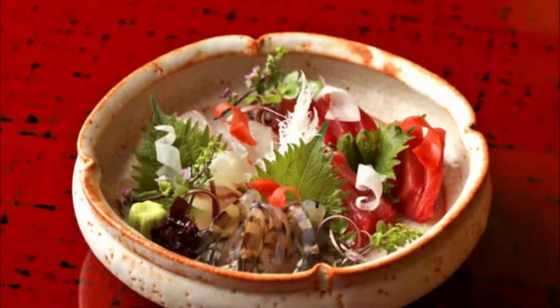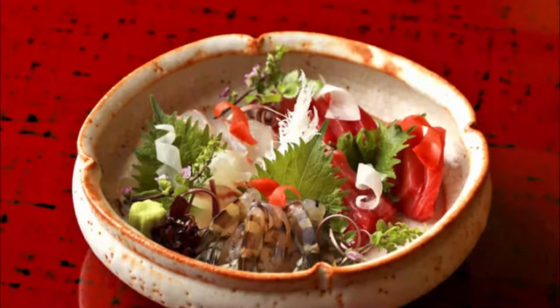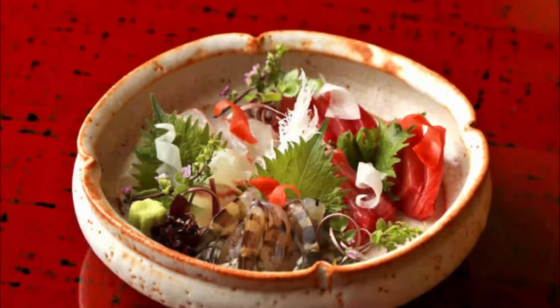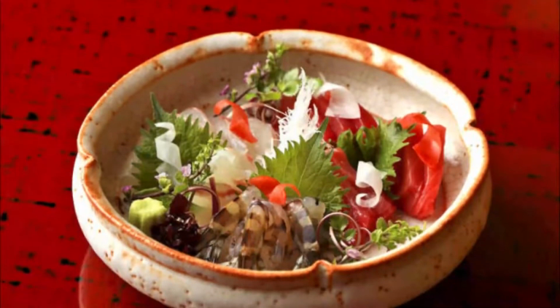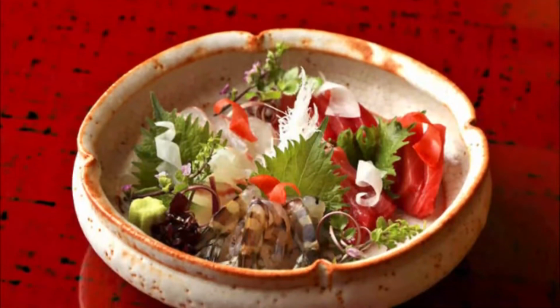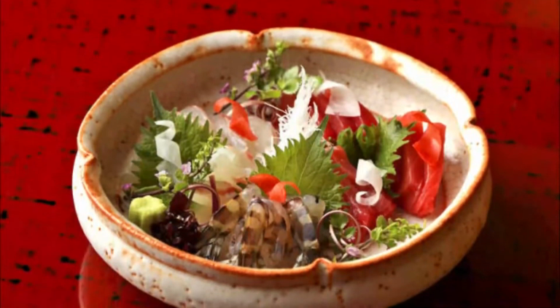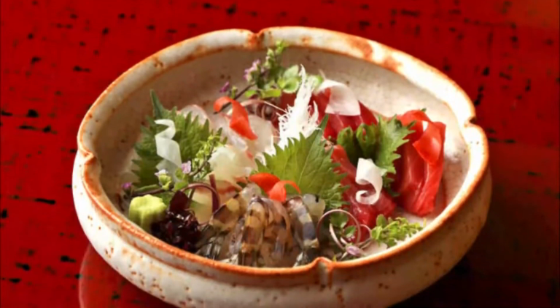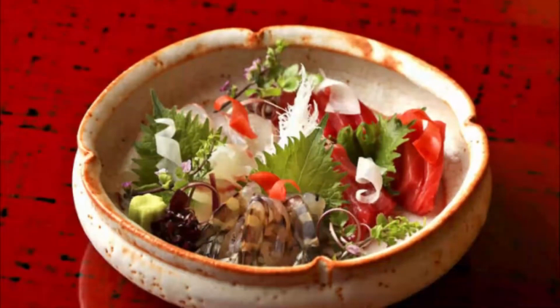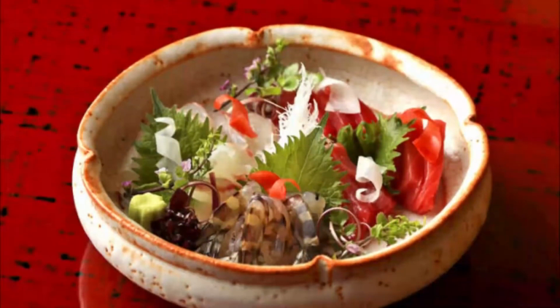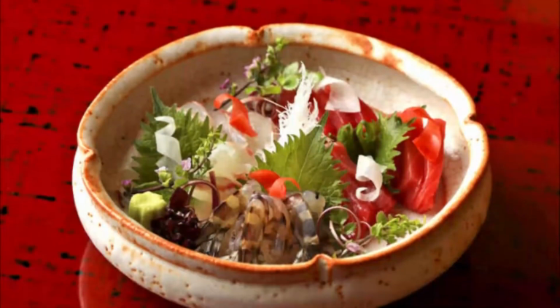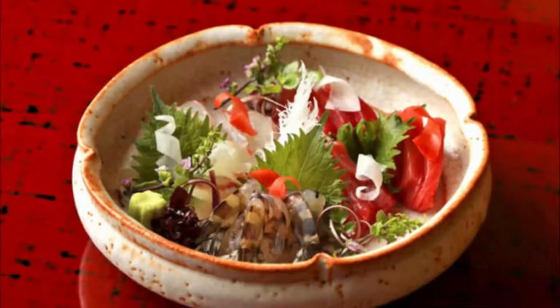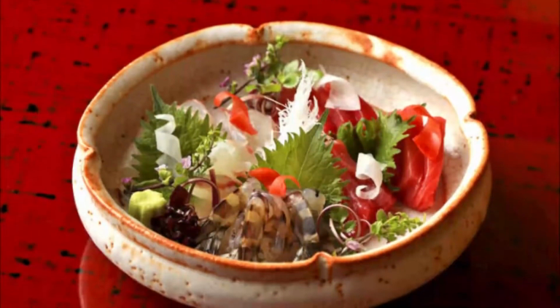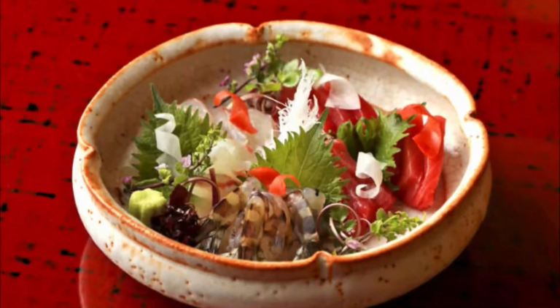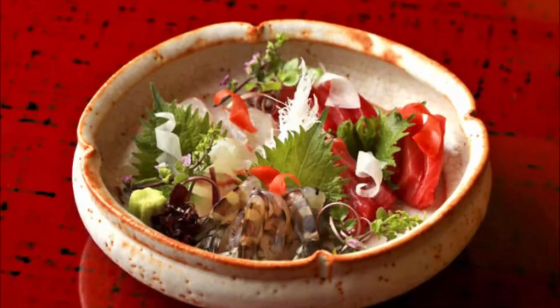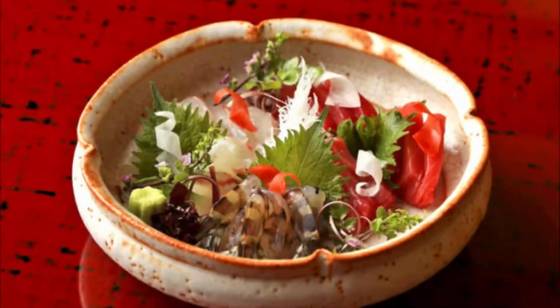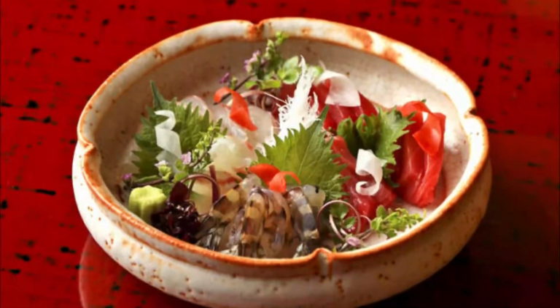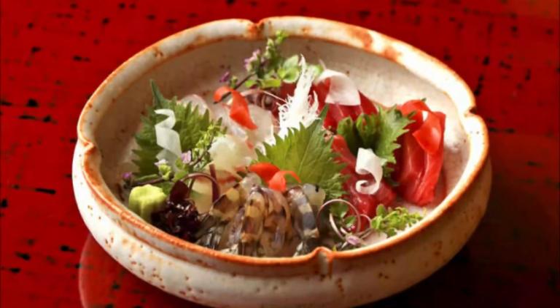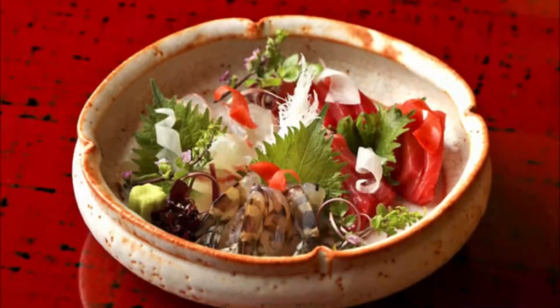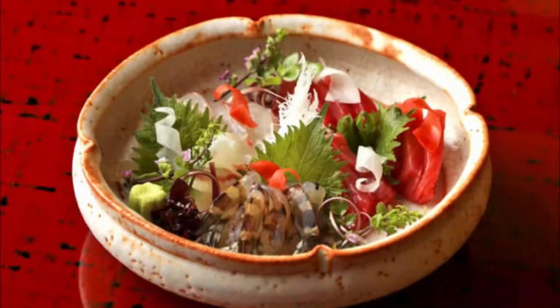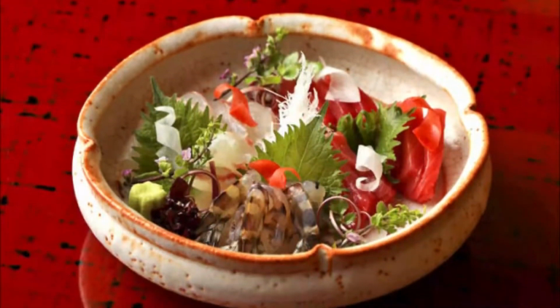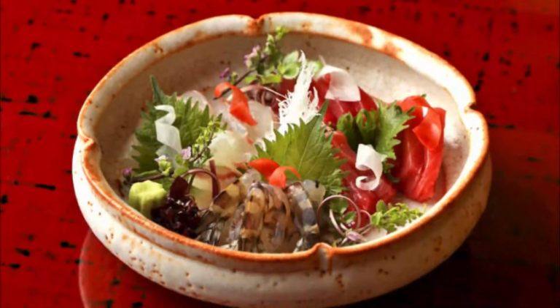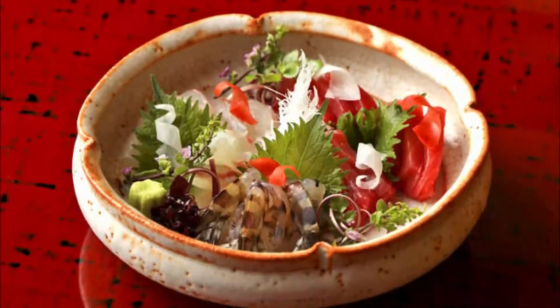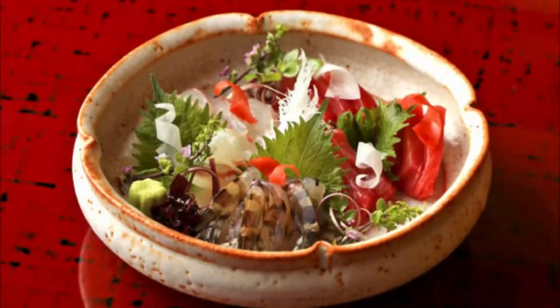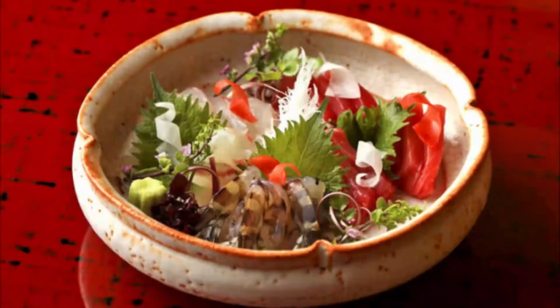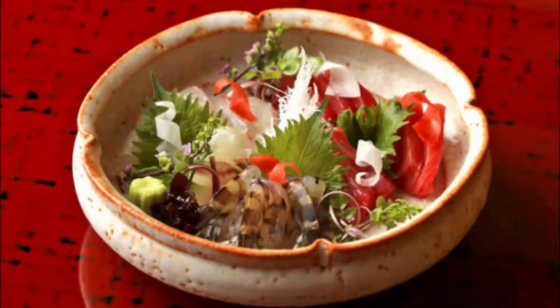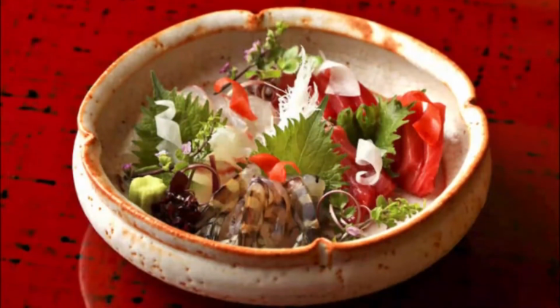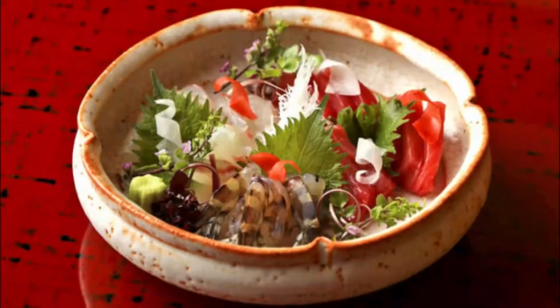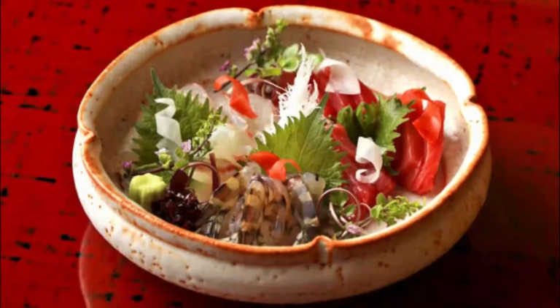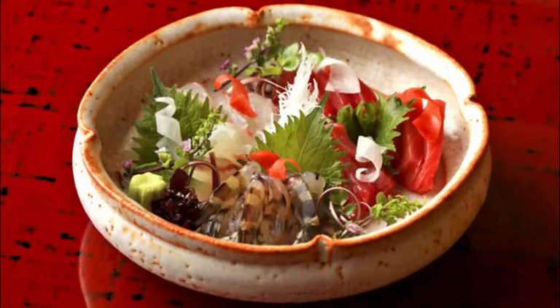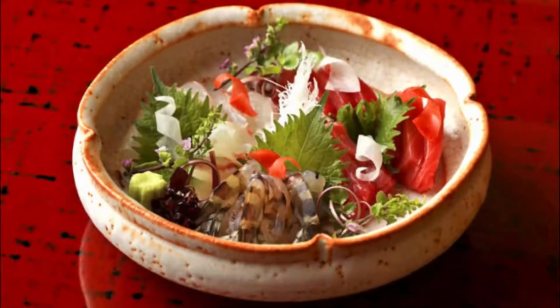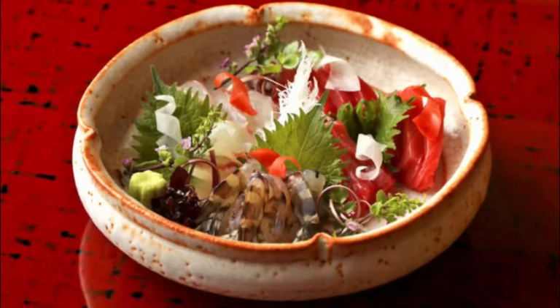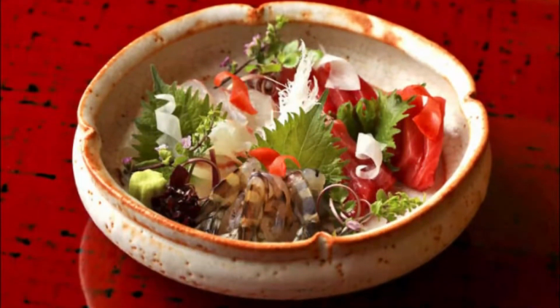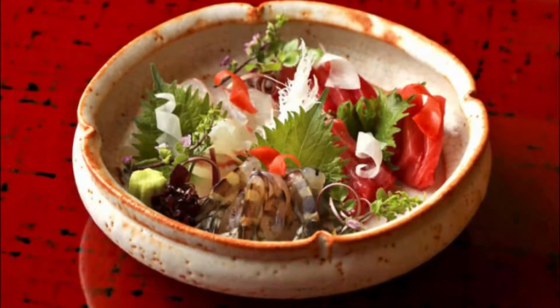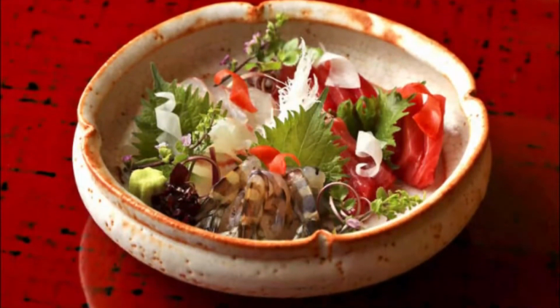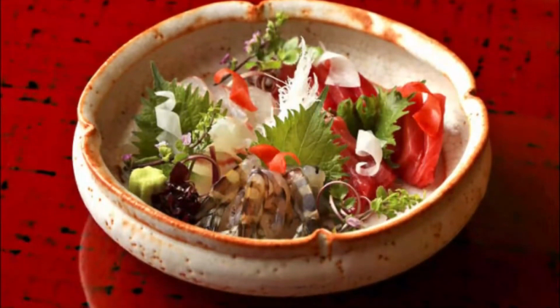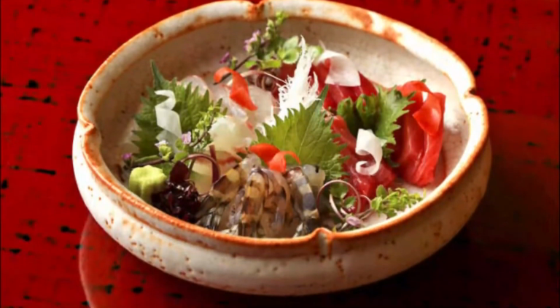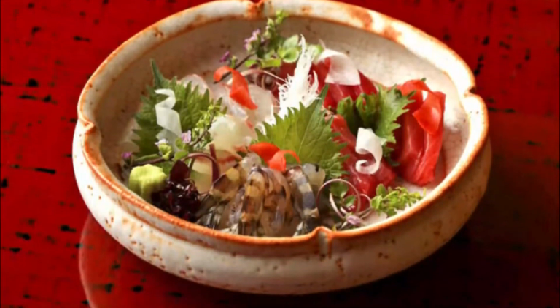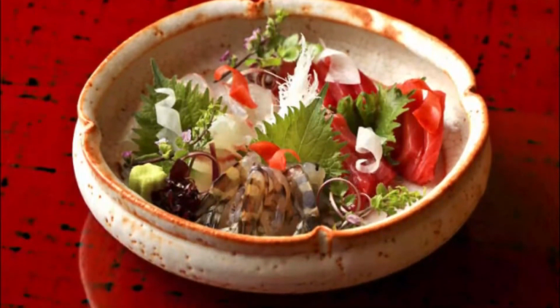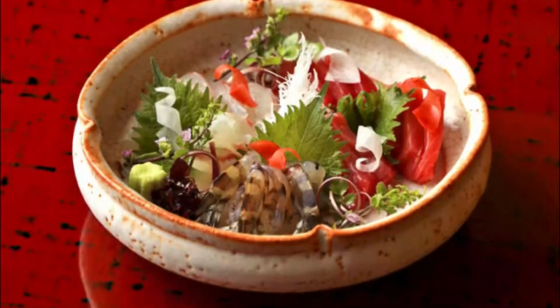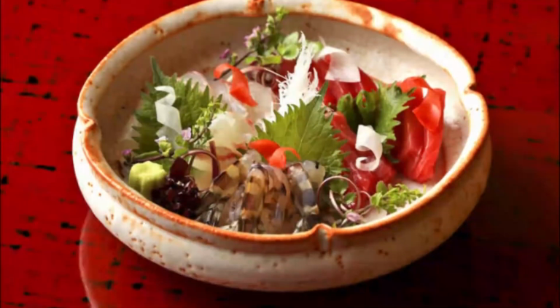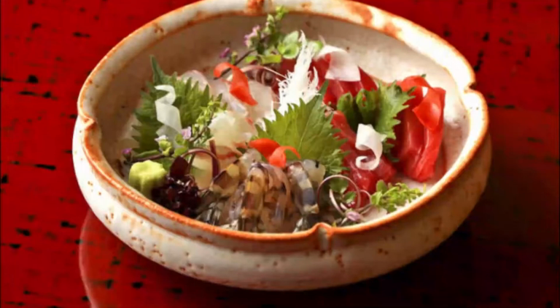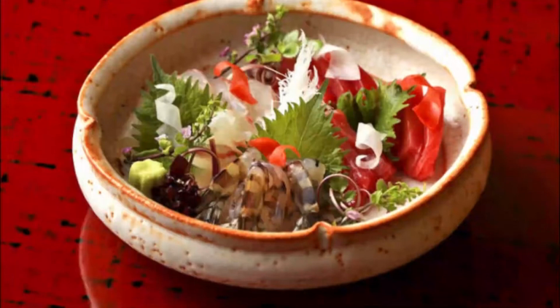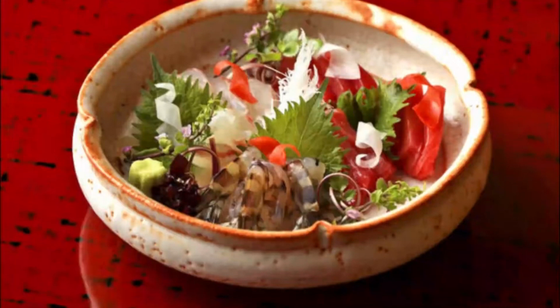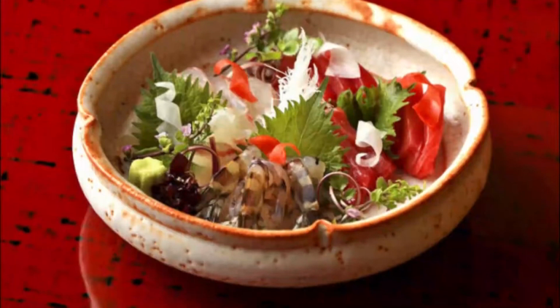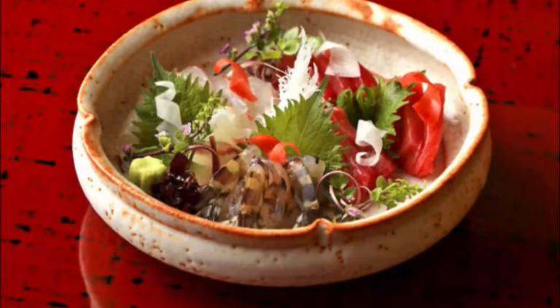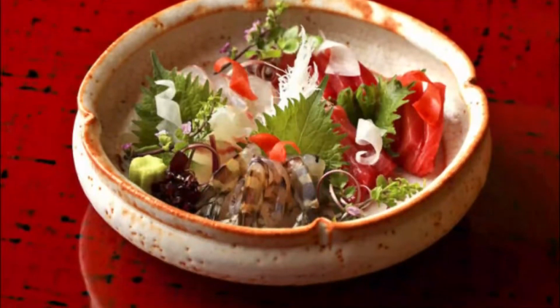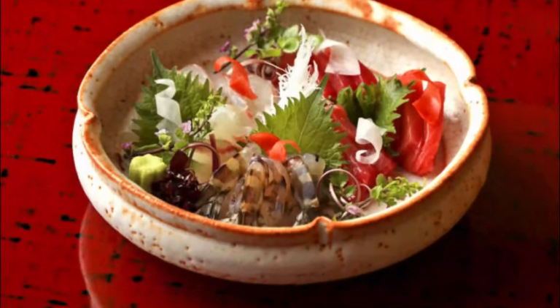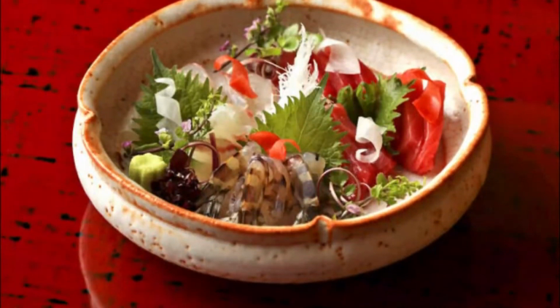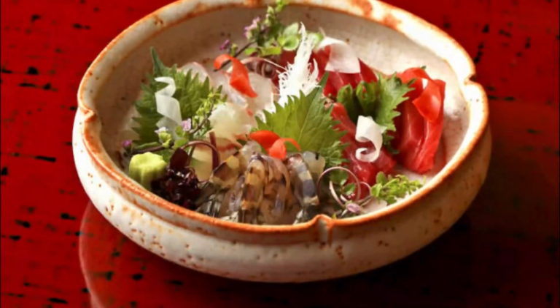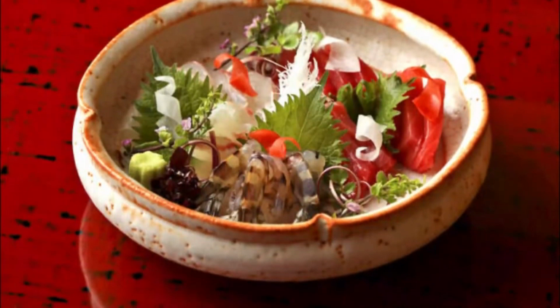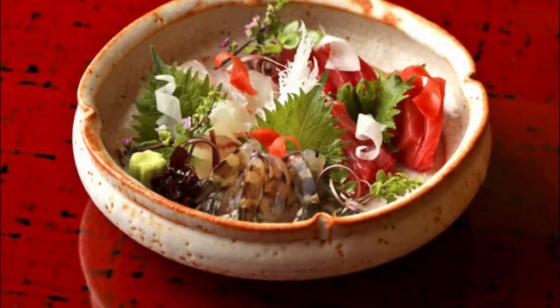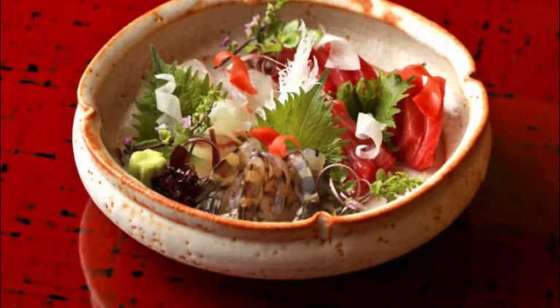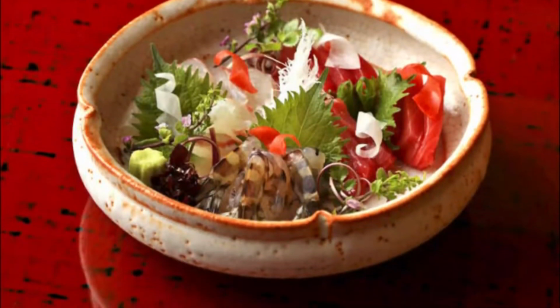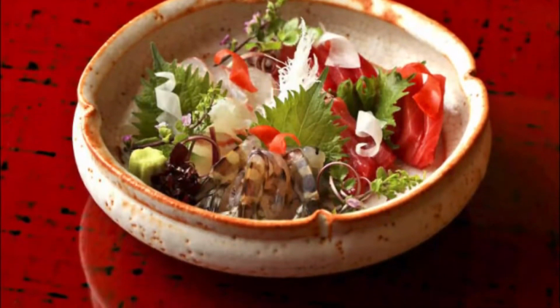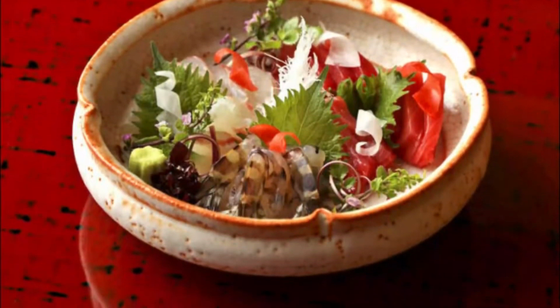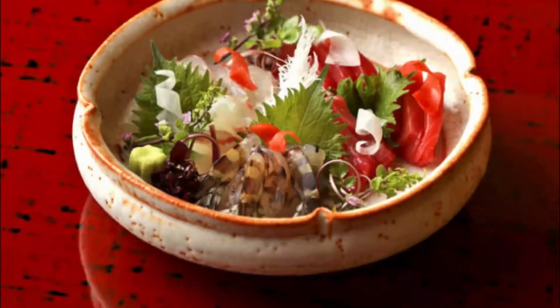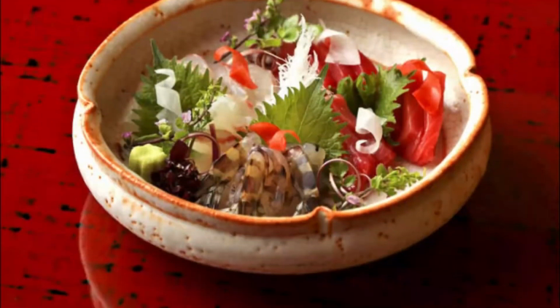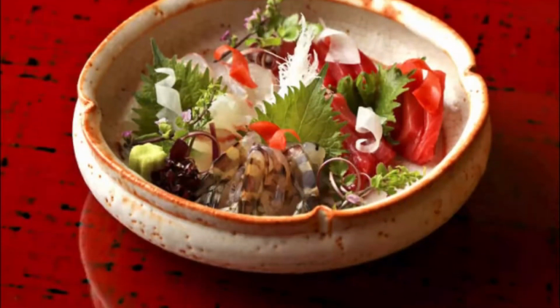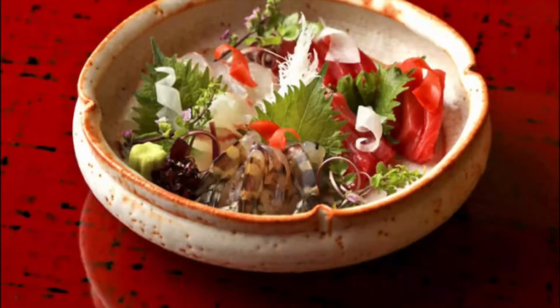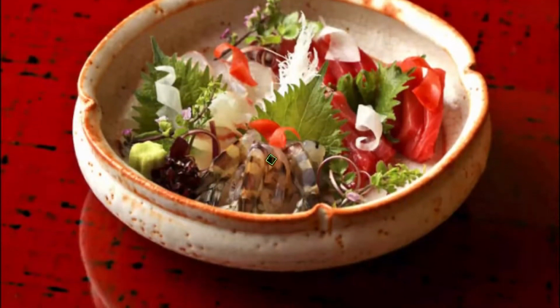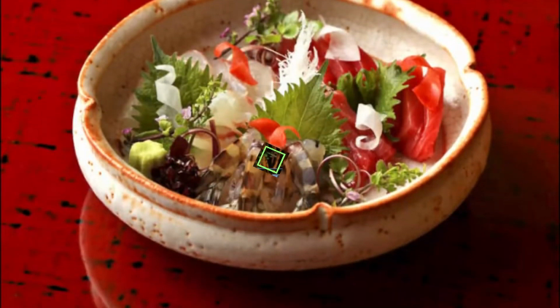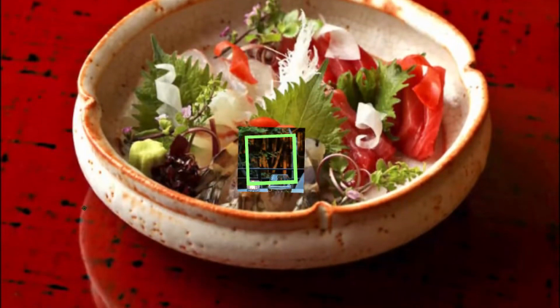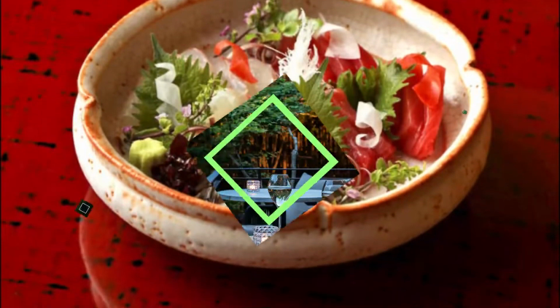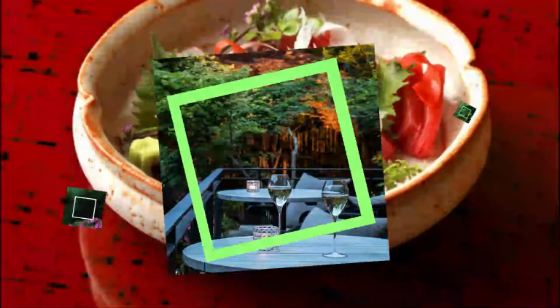to the aromatic yakimono, grilled items, and fragrant owan mono, items served in a bowl, is lovingly prepared by the head chef.